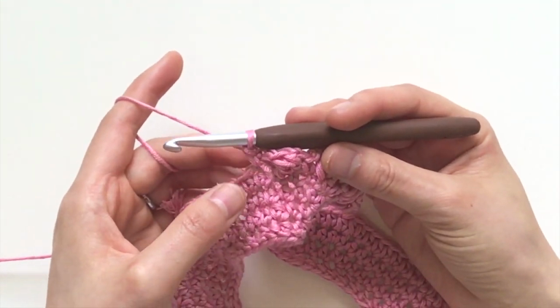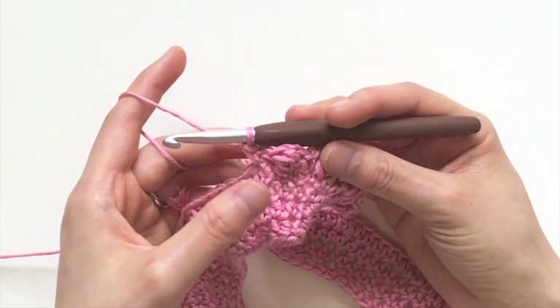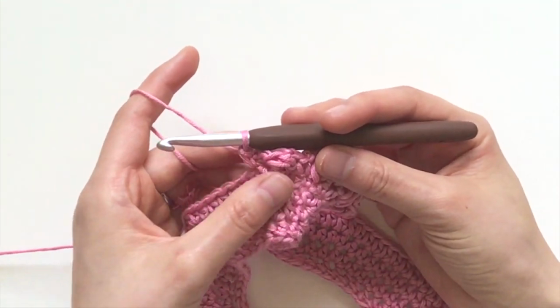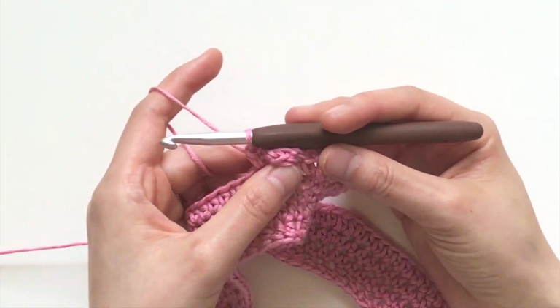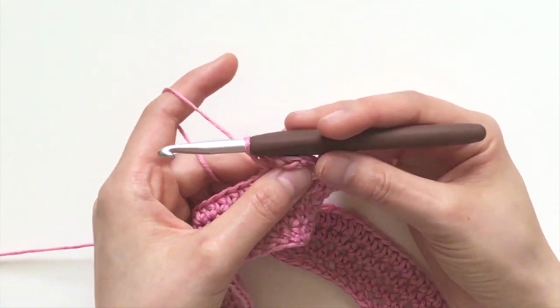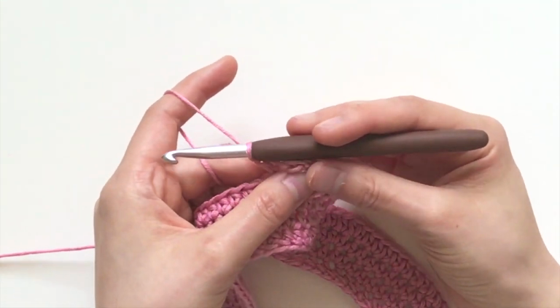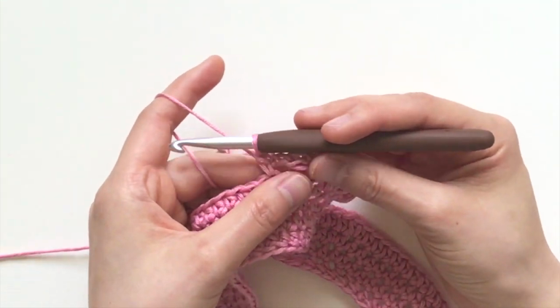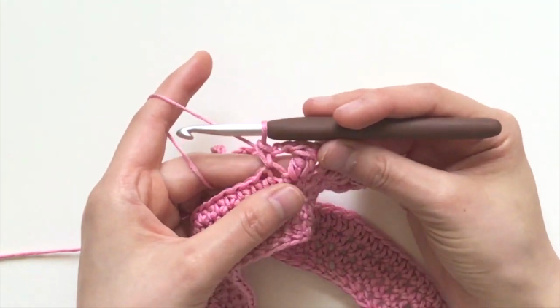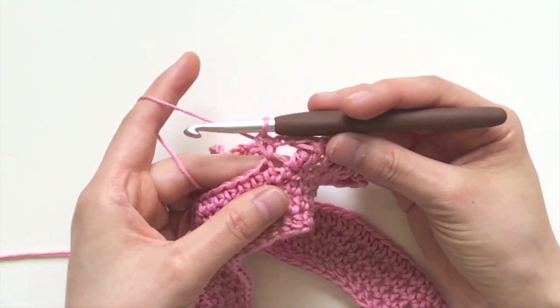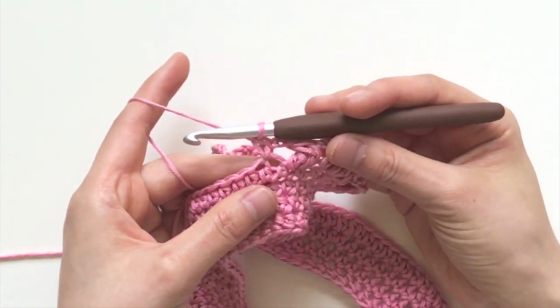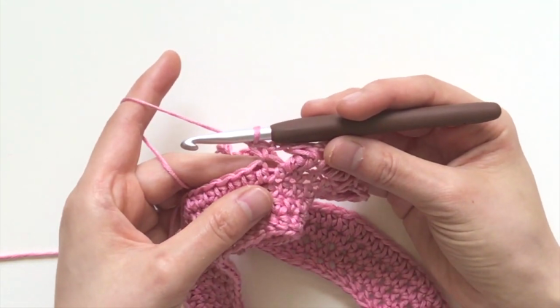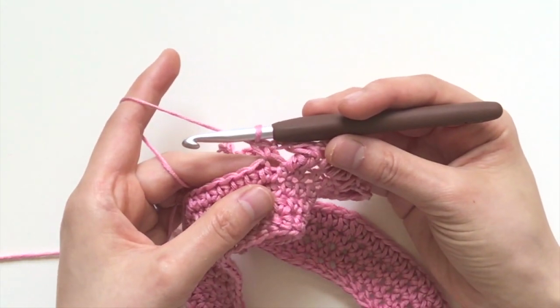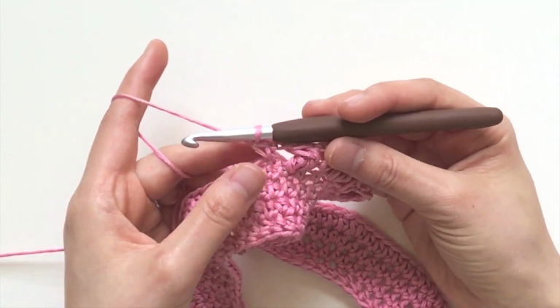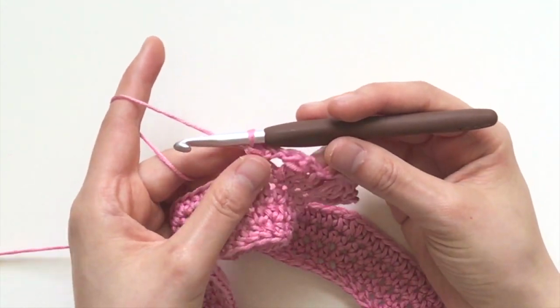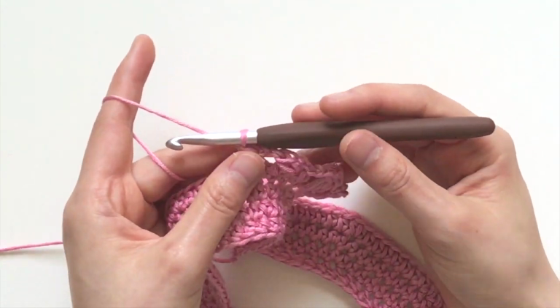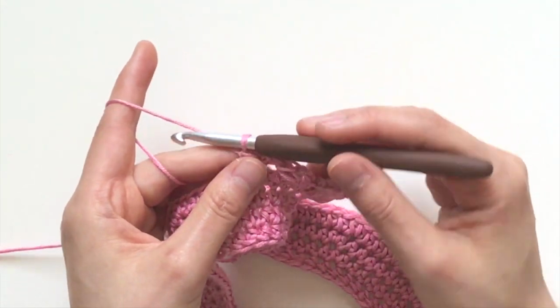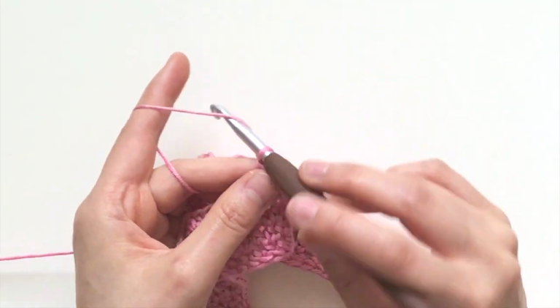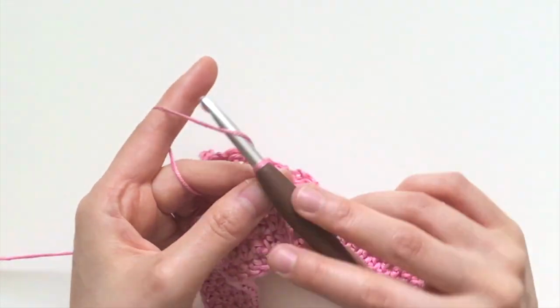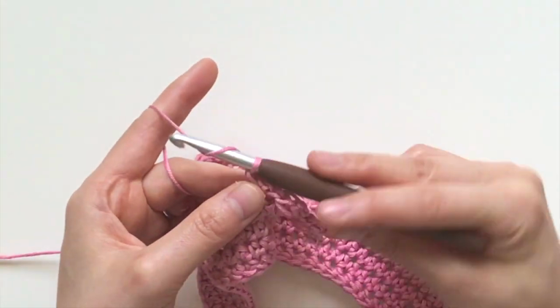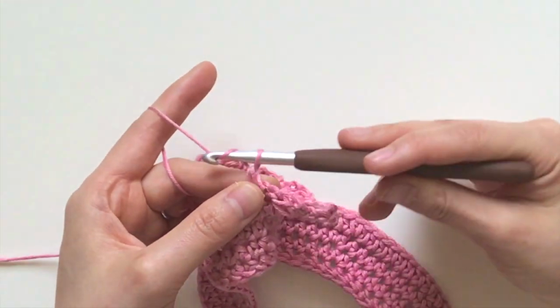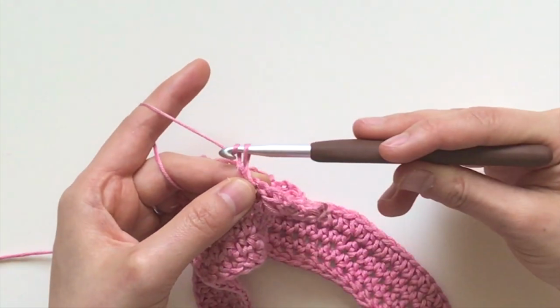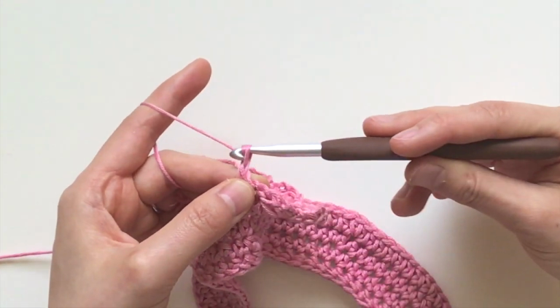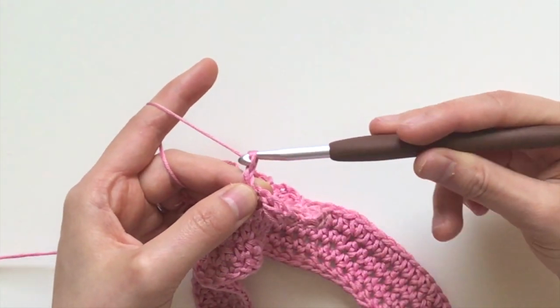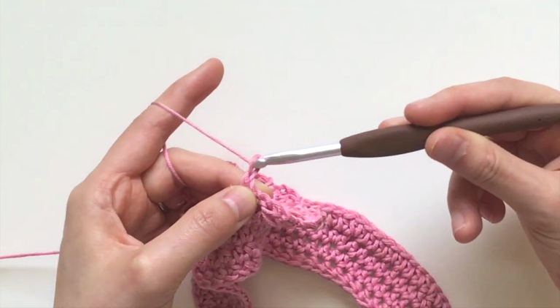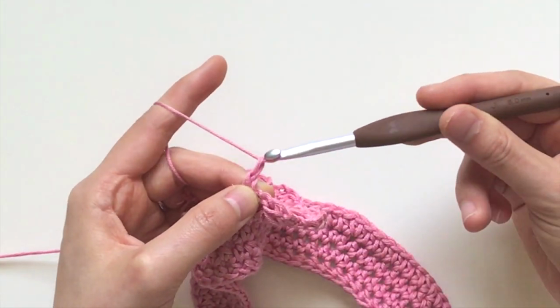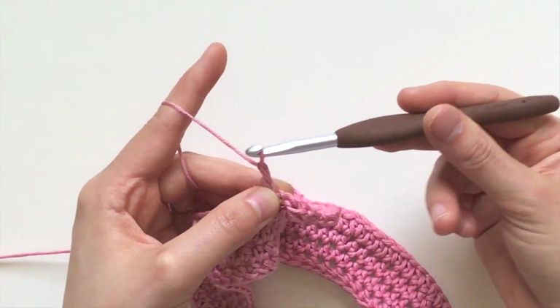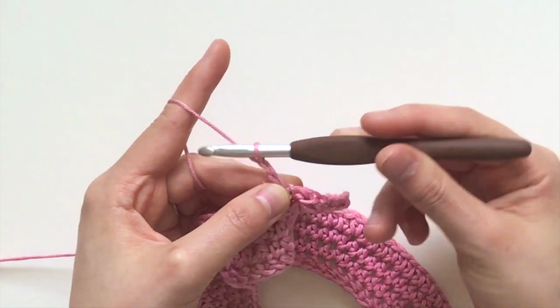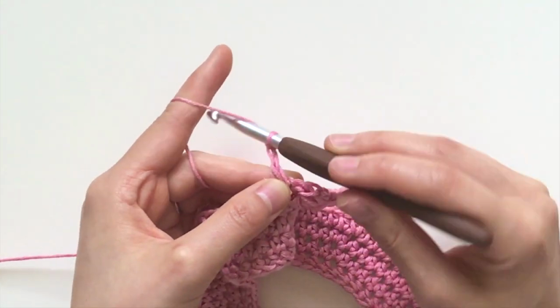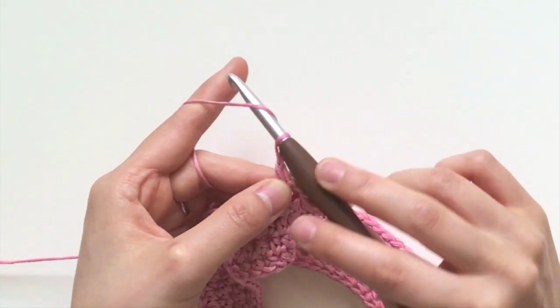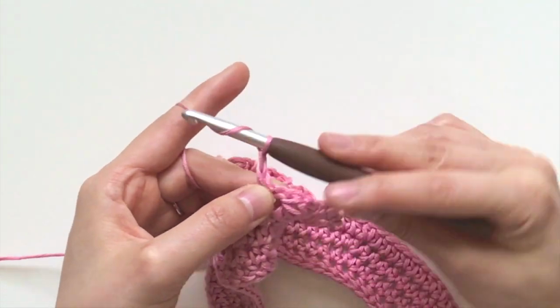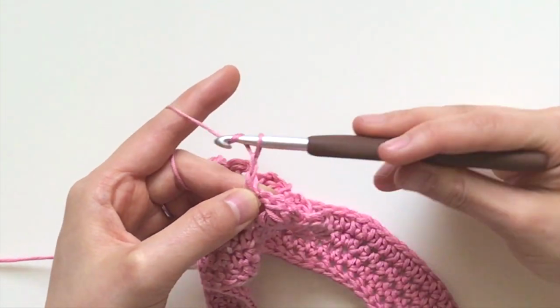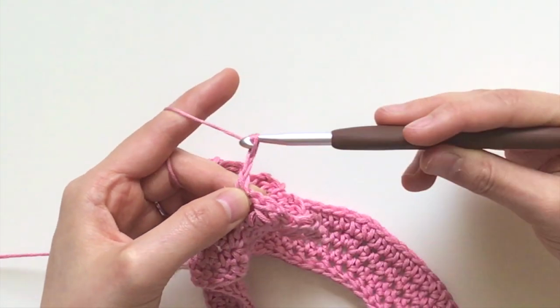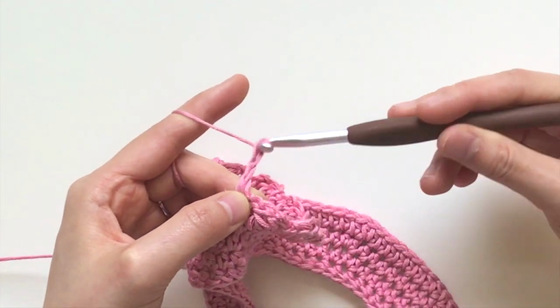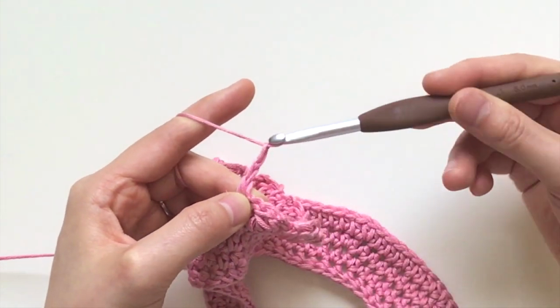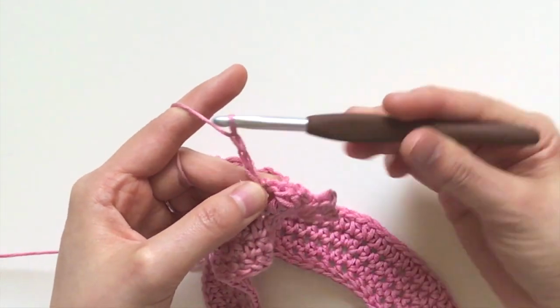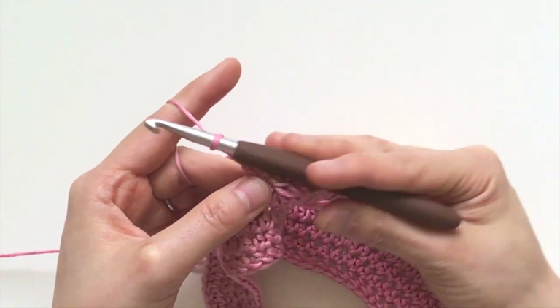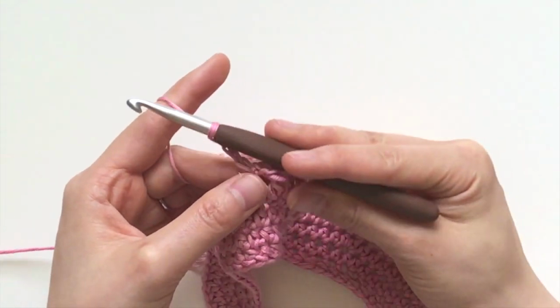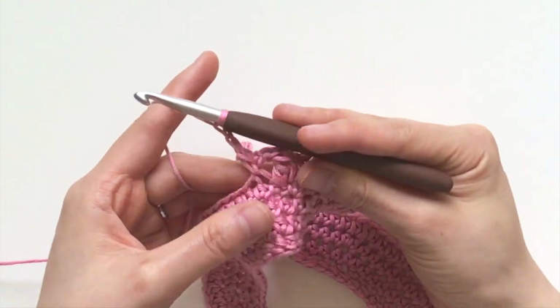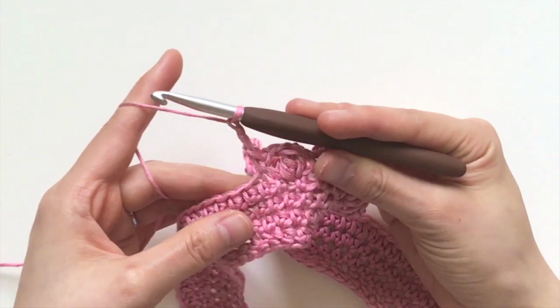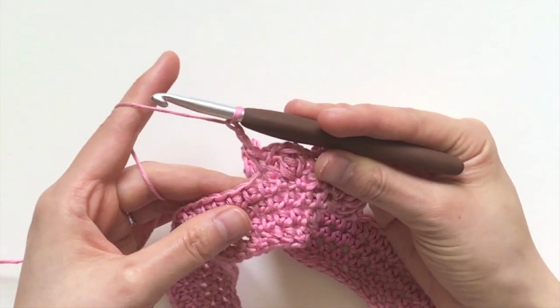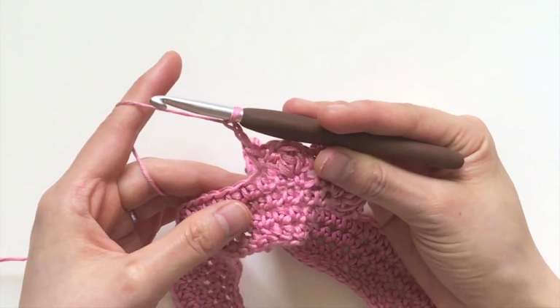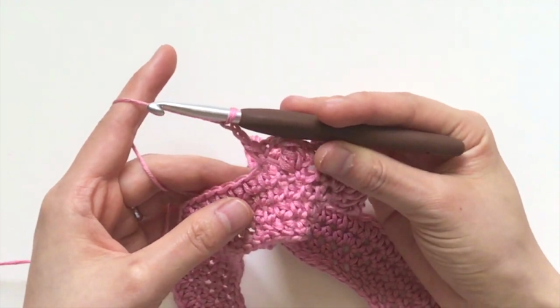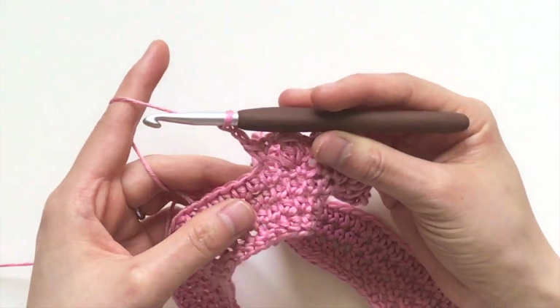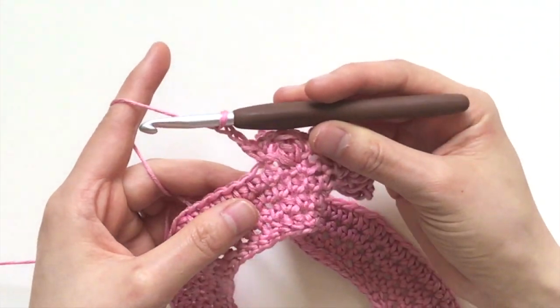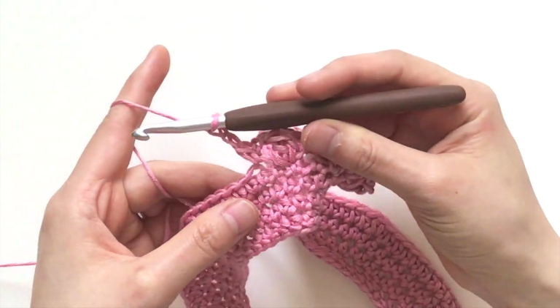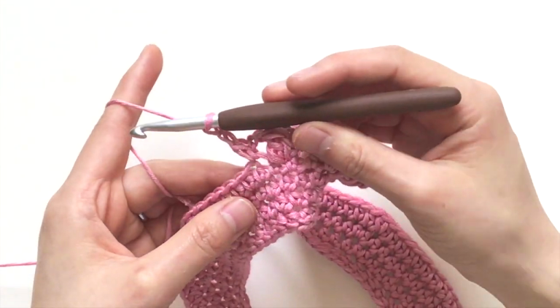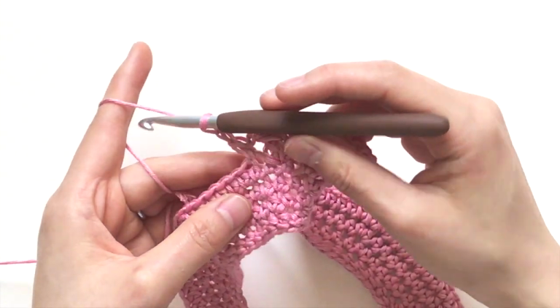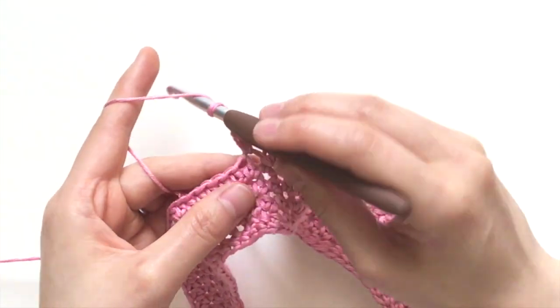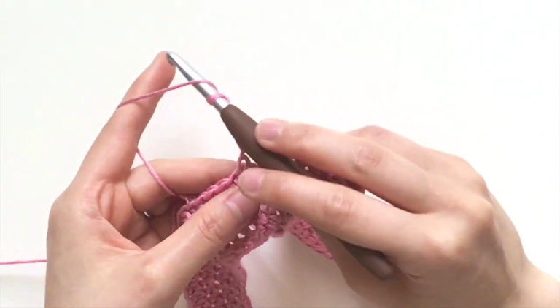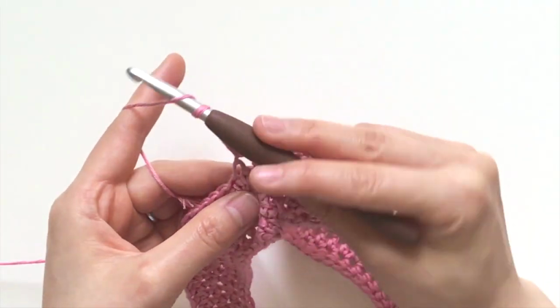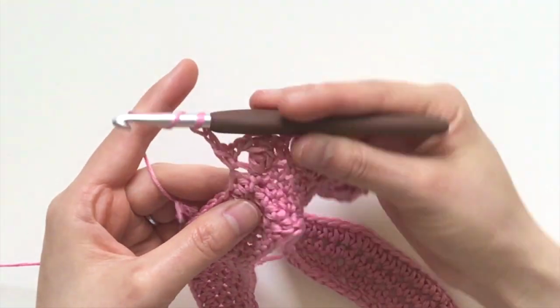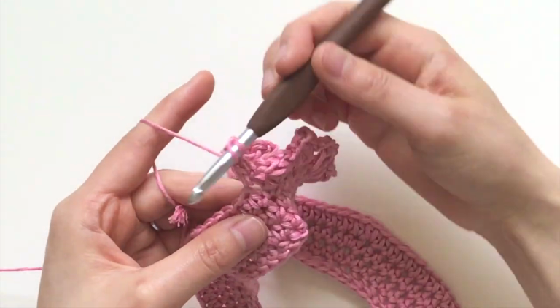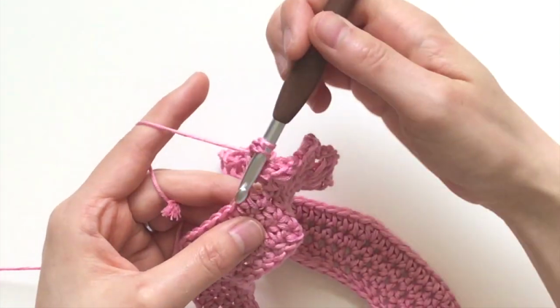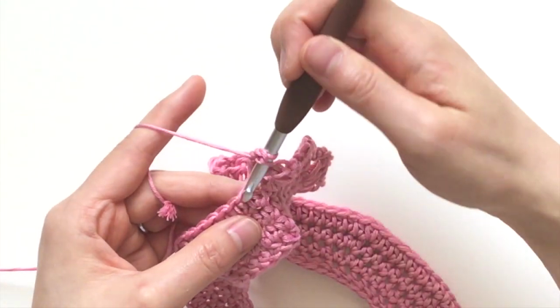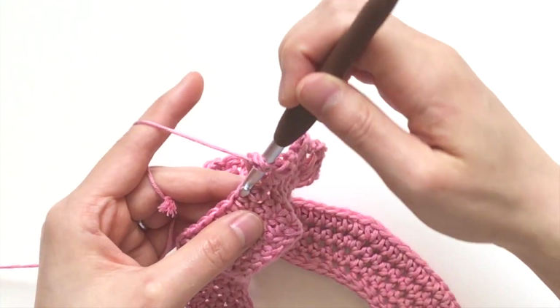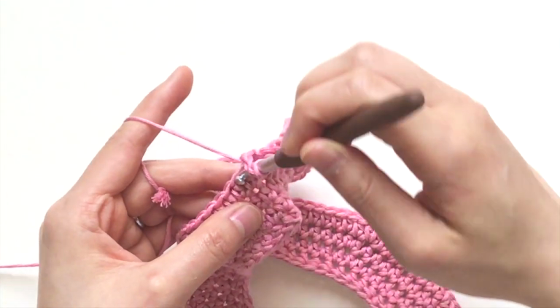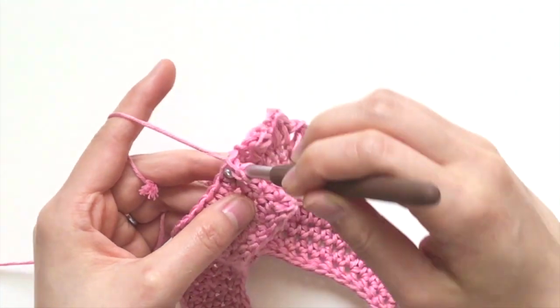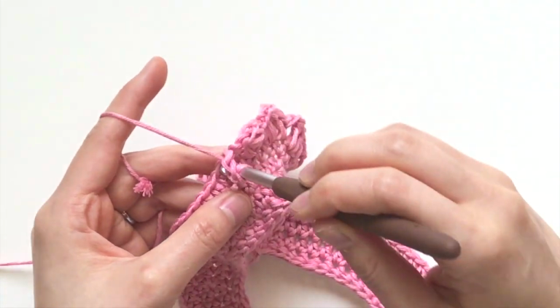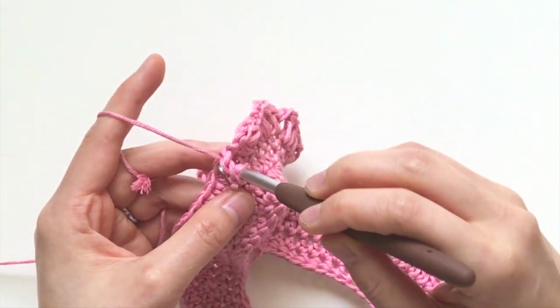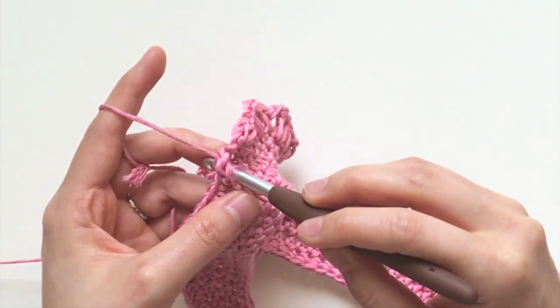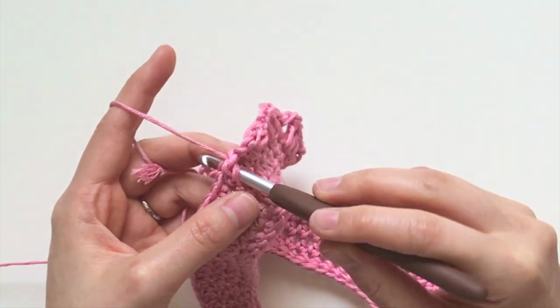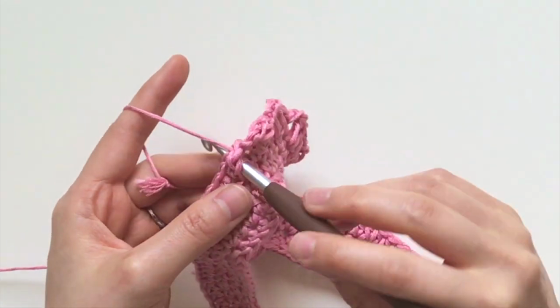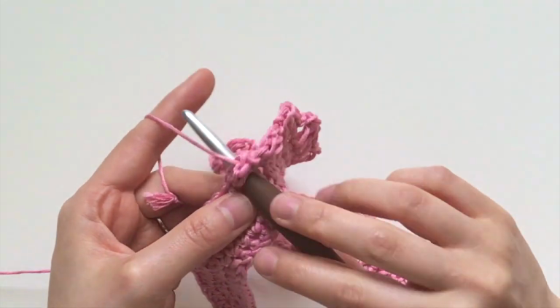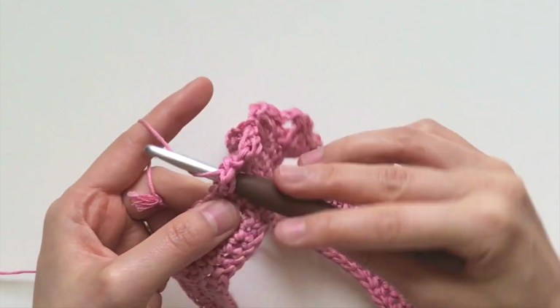Then you're going to chain two and single crochet in the next stitch. Now I'm going to do a few more quietly and you can watch at the right speed.